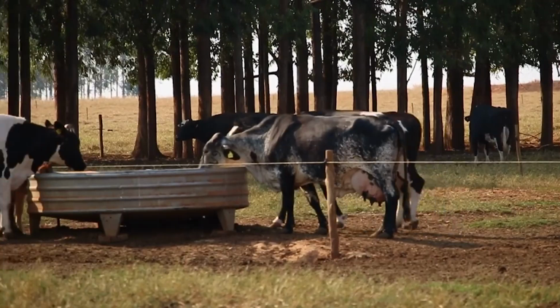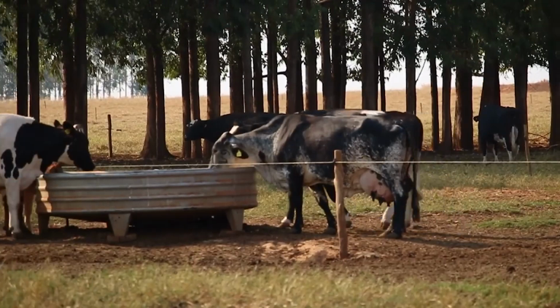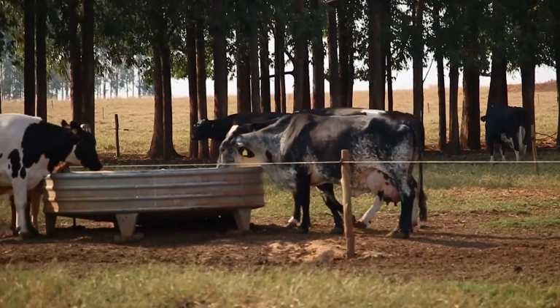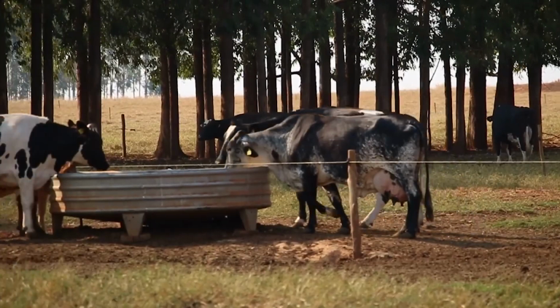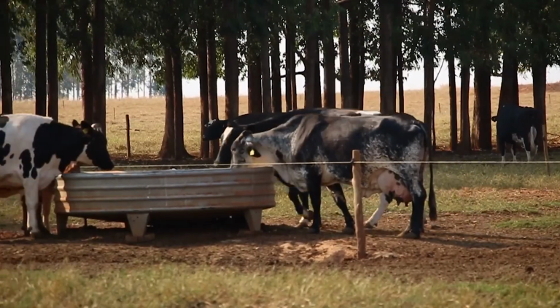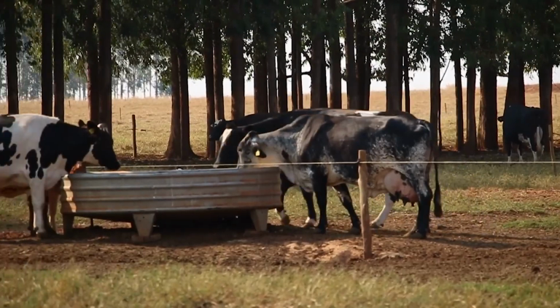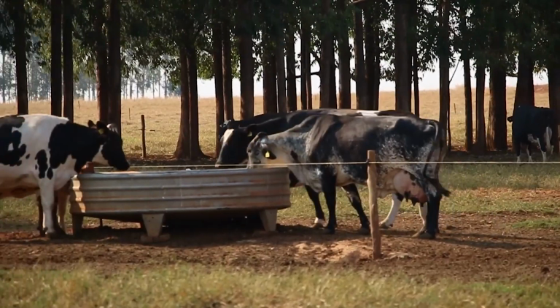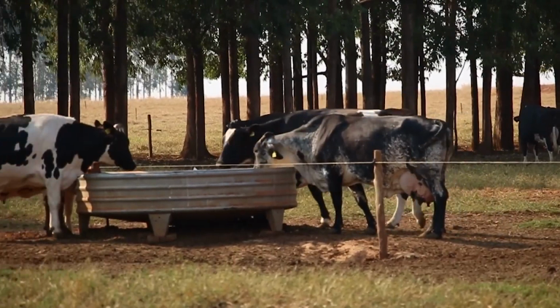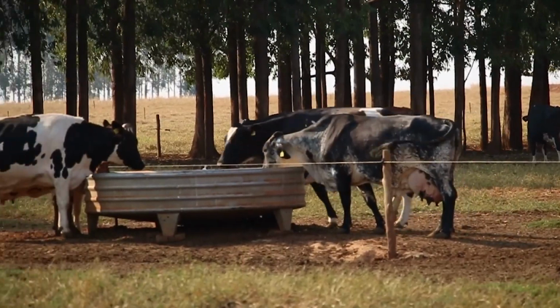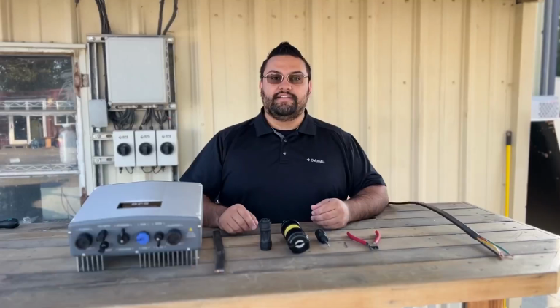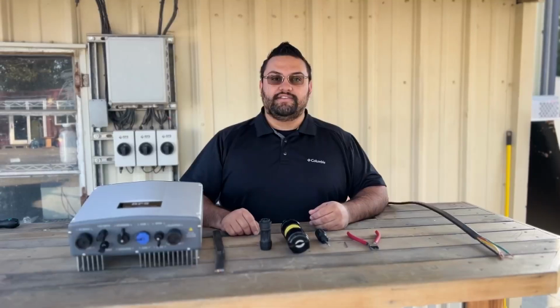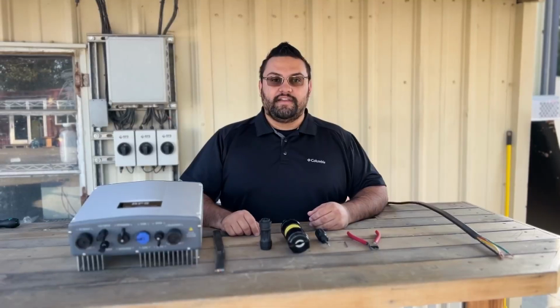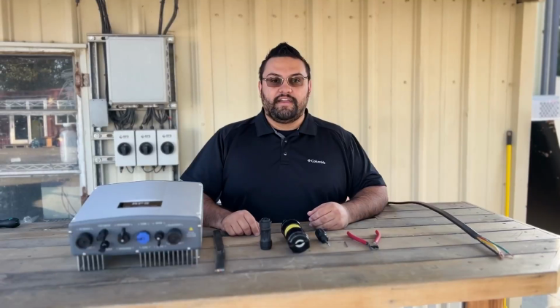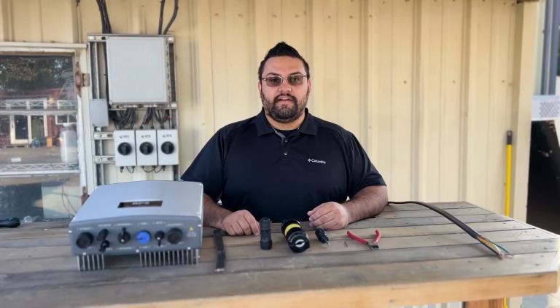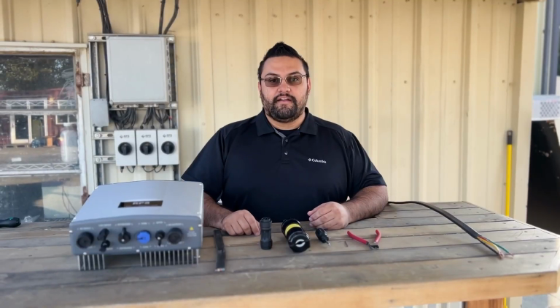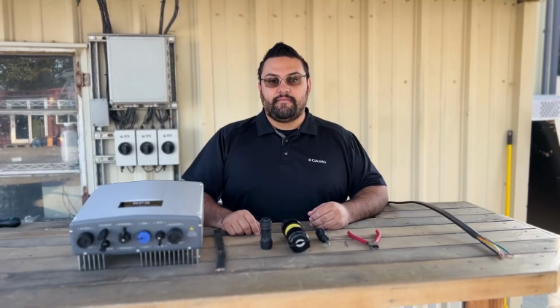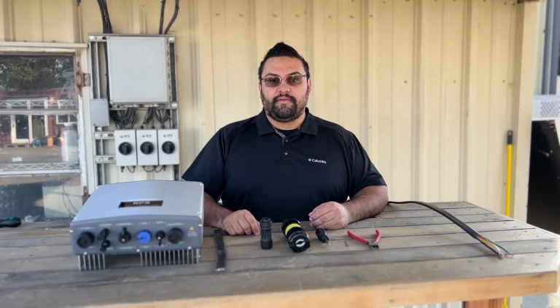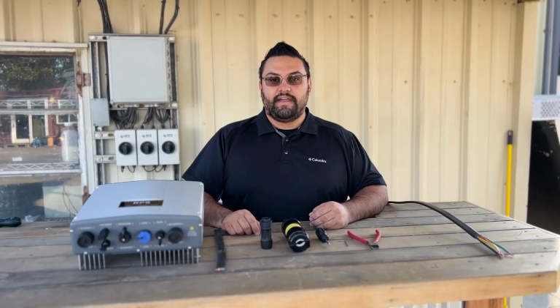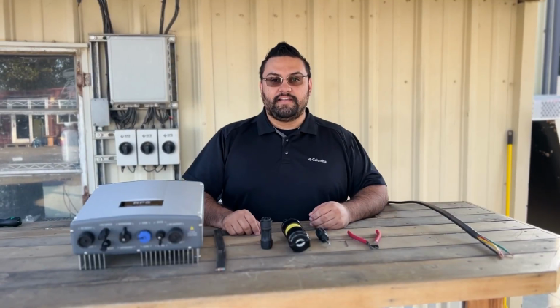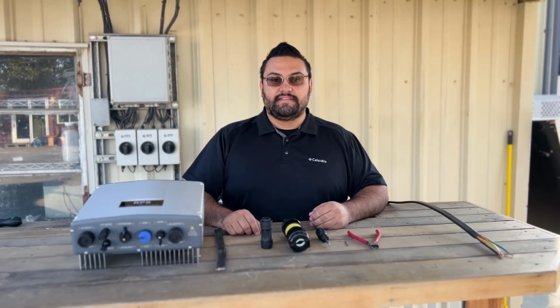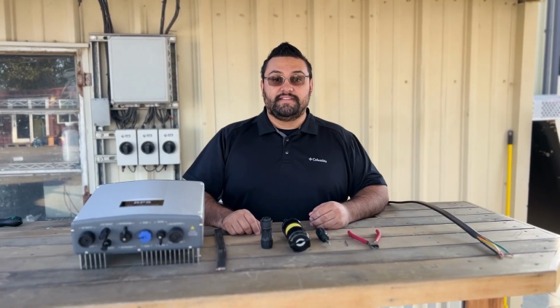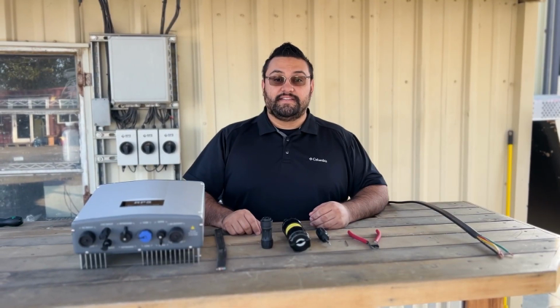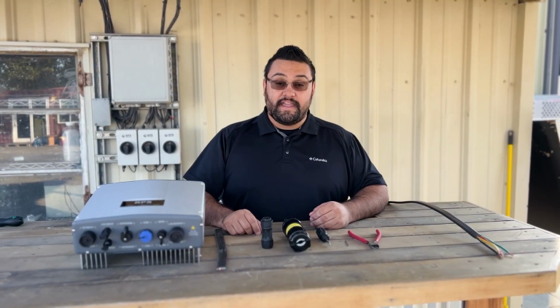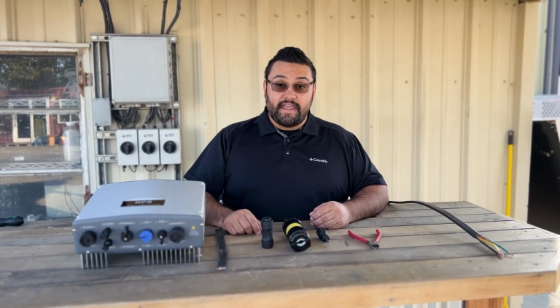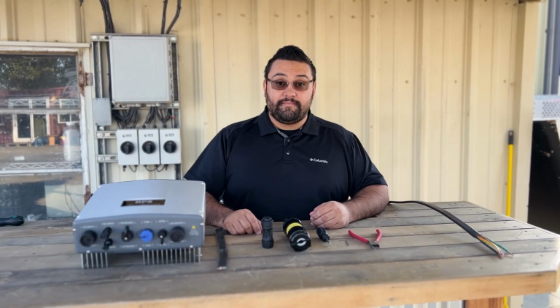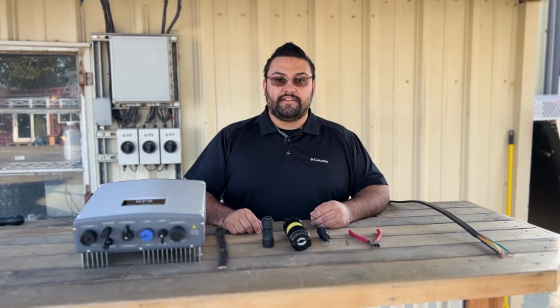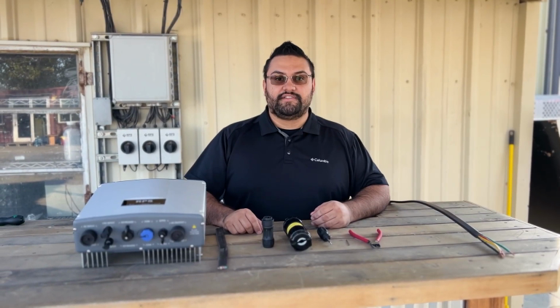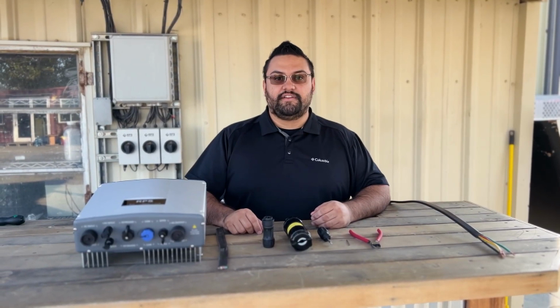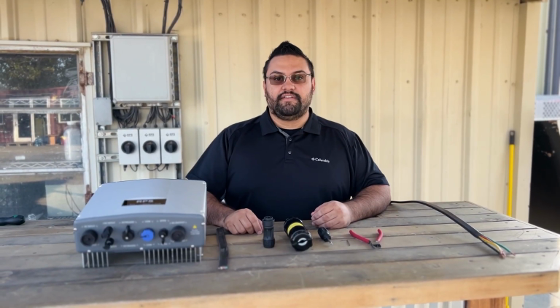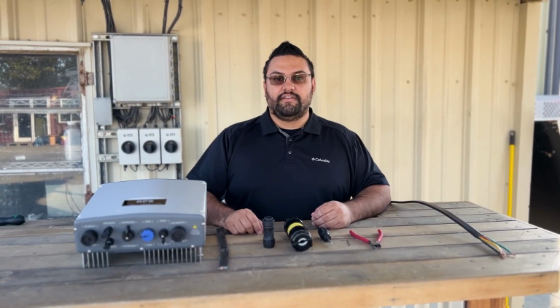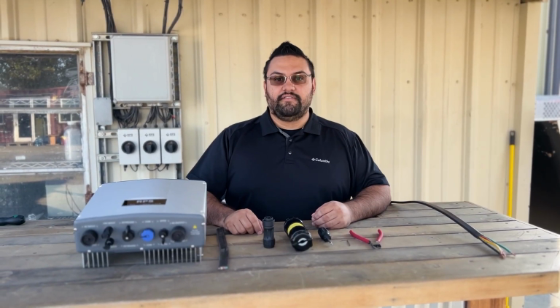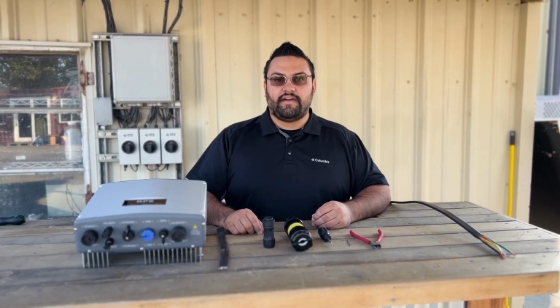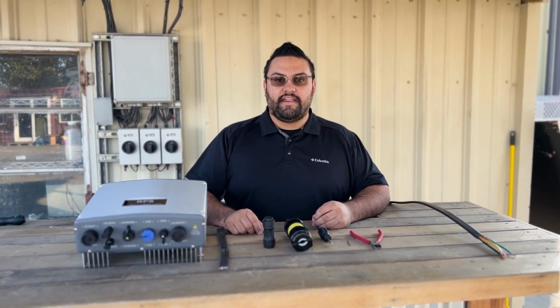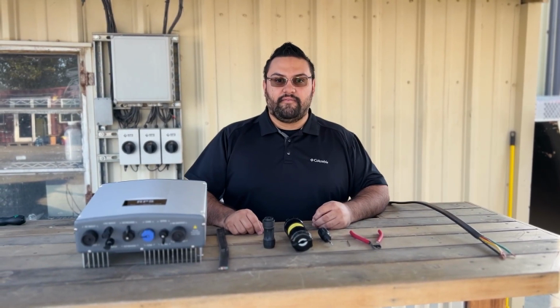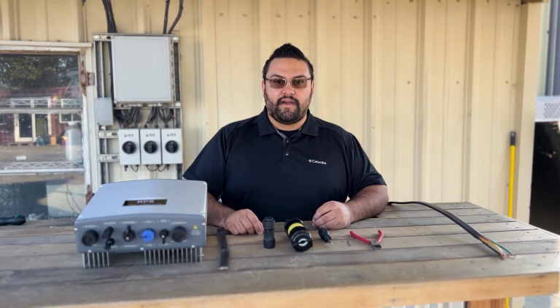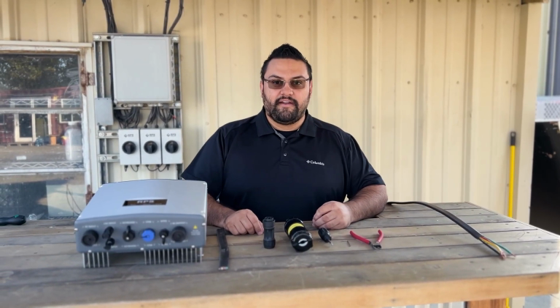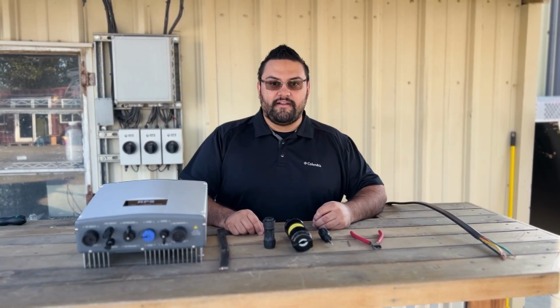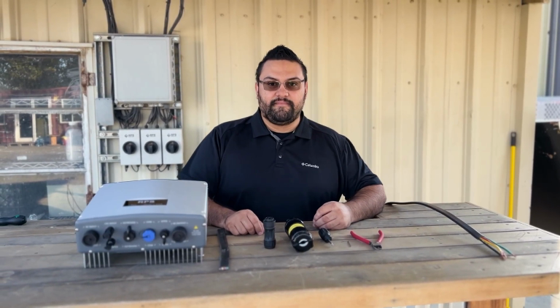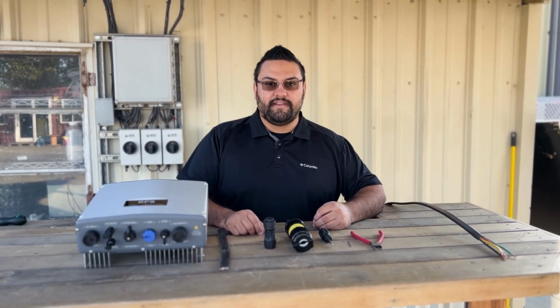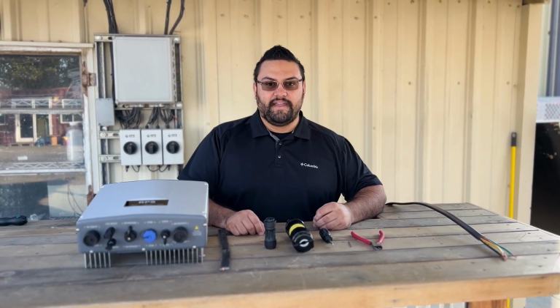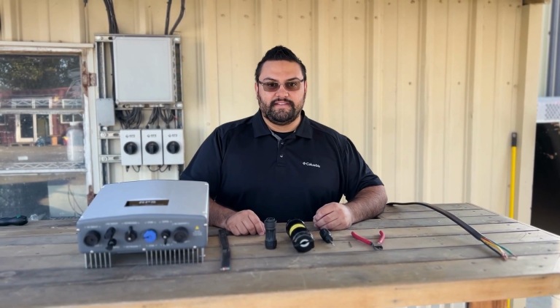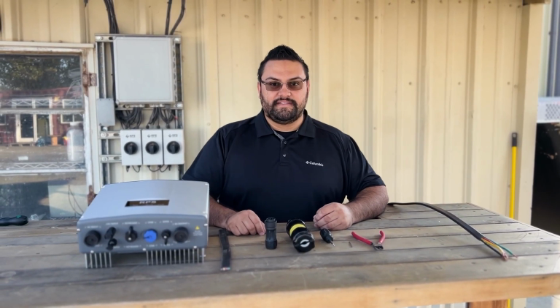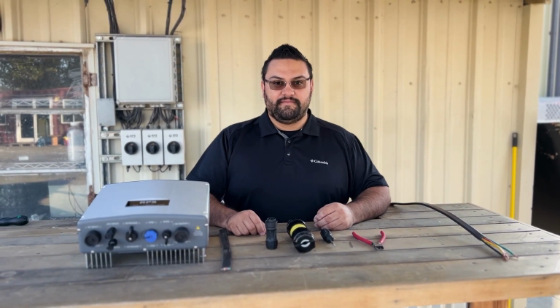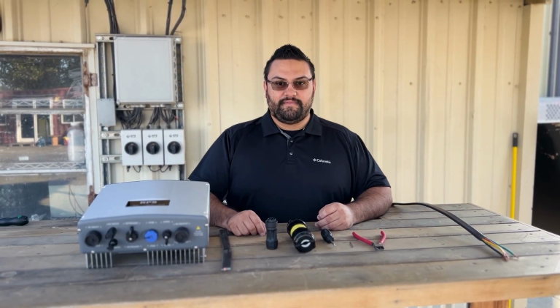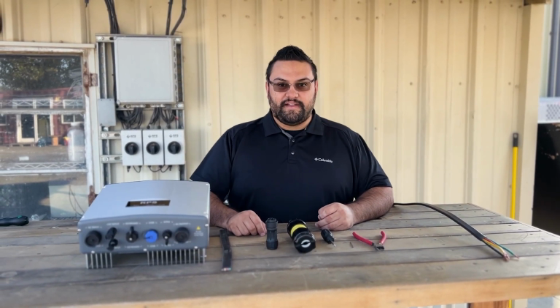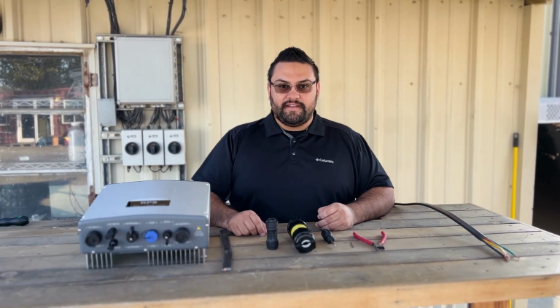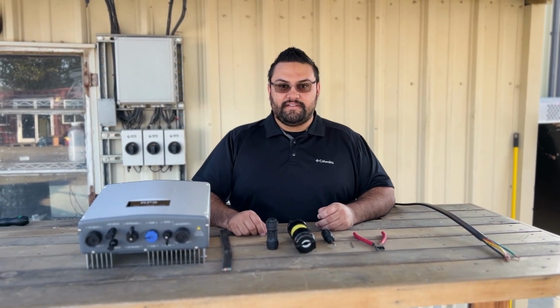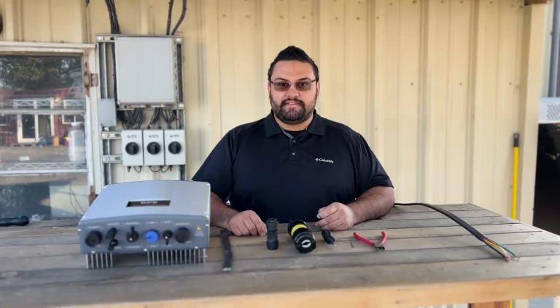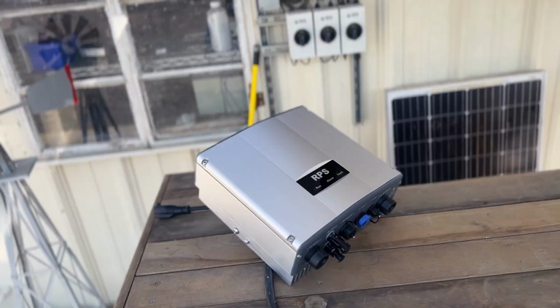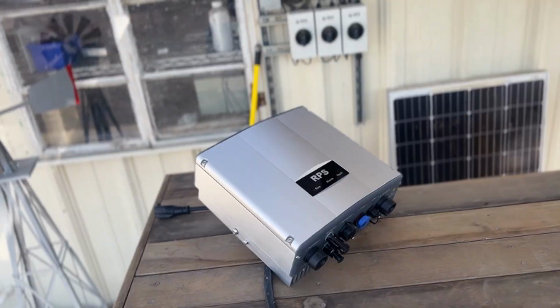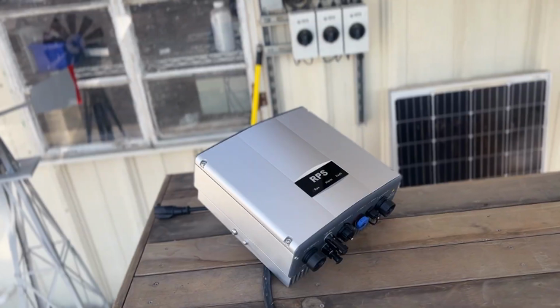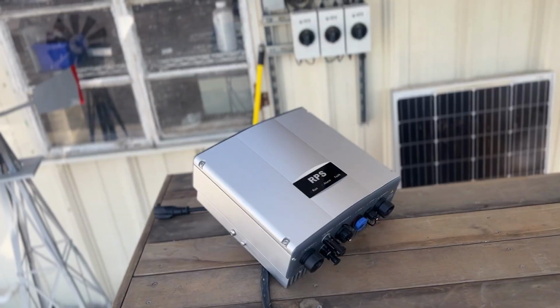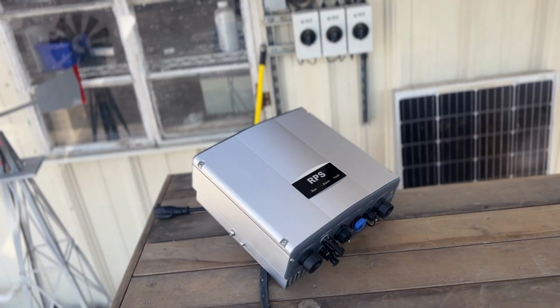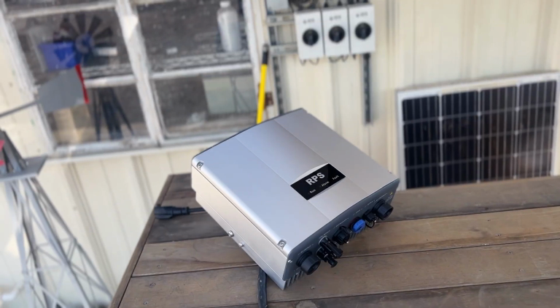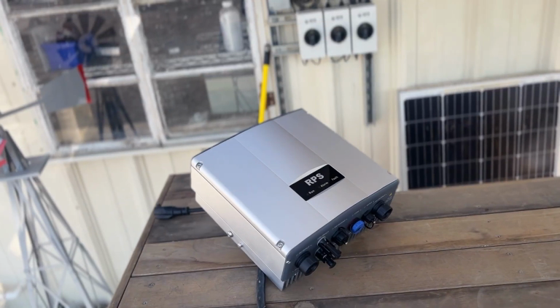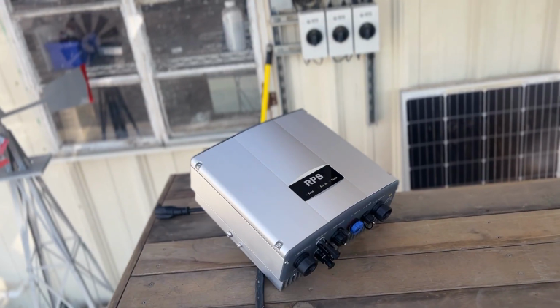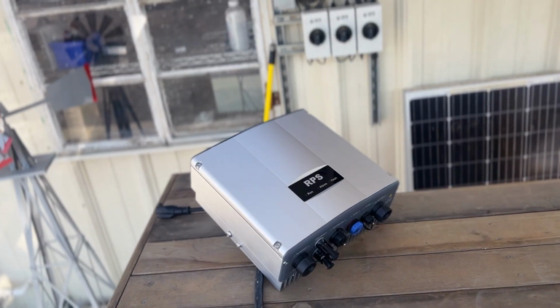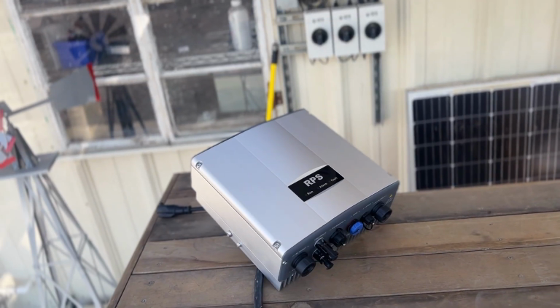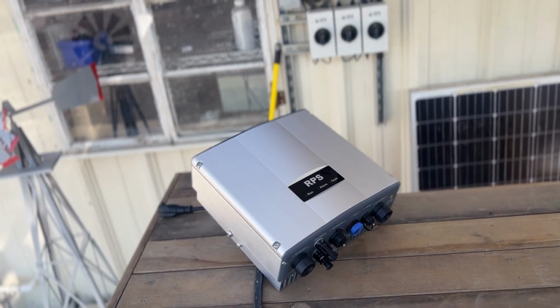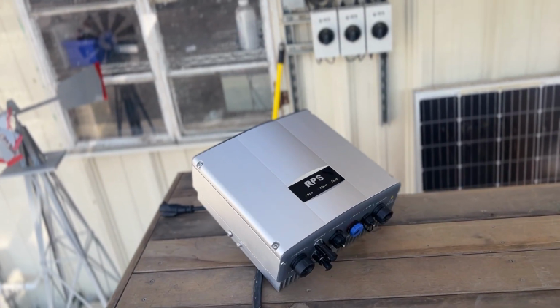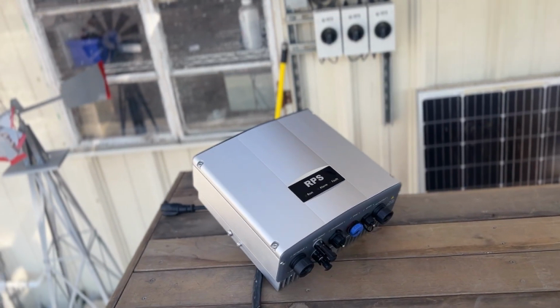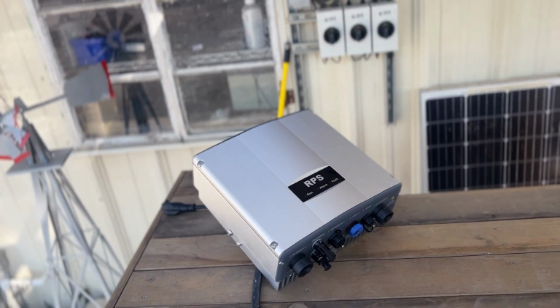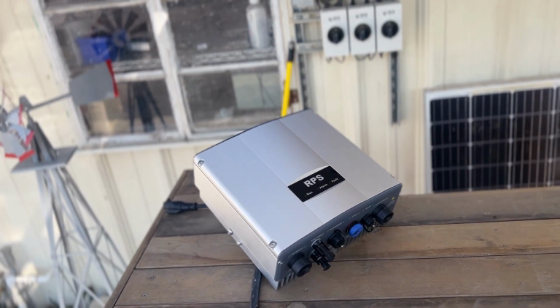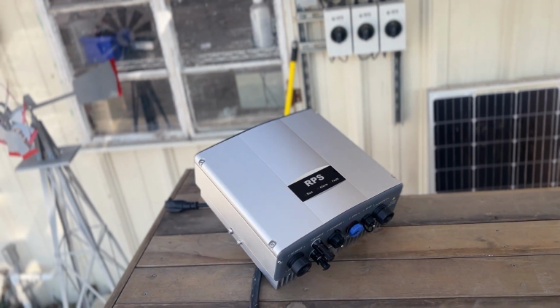Hey, I'm Miner, an engineer here at RPS, and today I'm going to show you how to wire up an AC plug for your Pro Series controller.